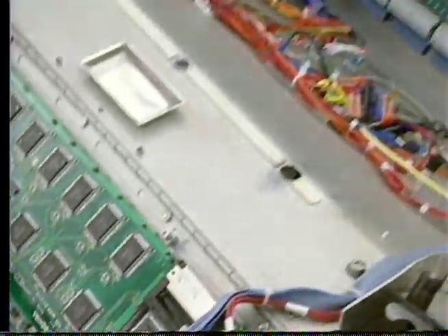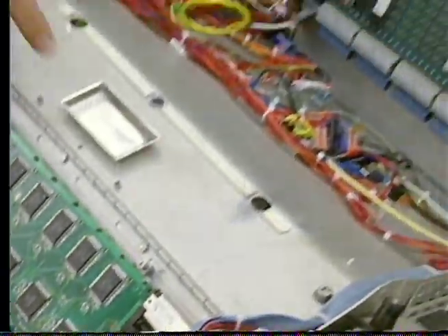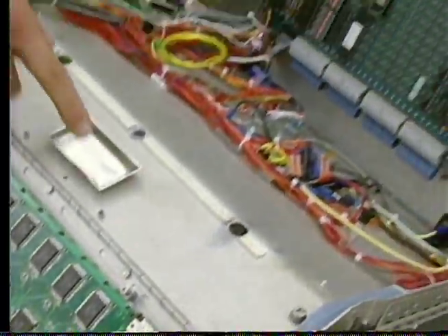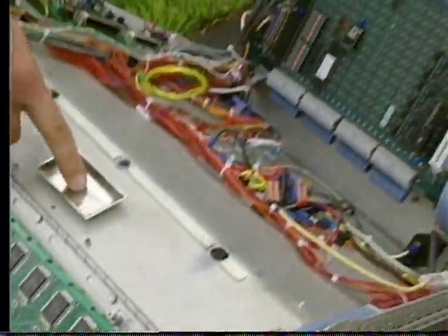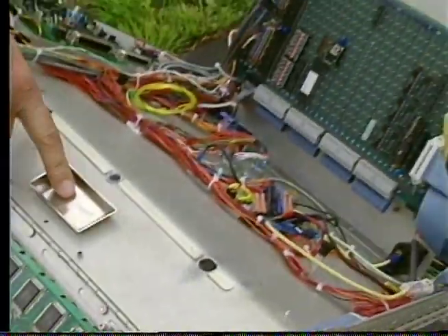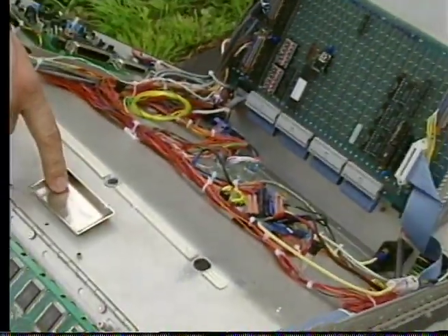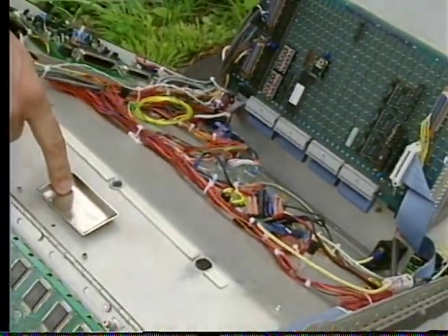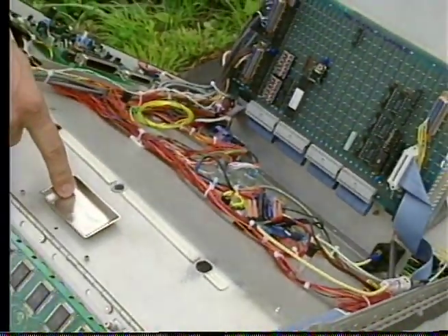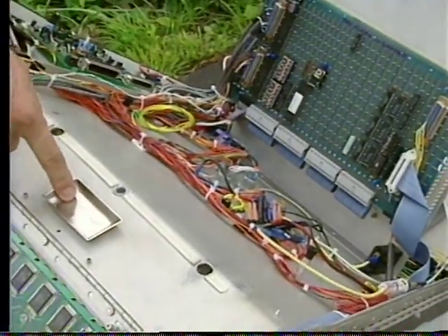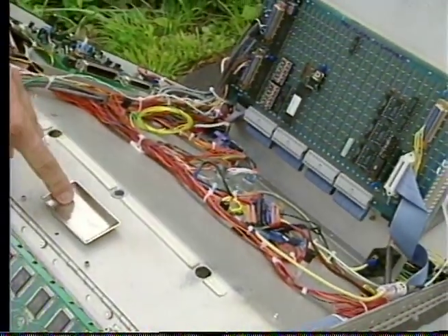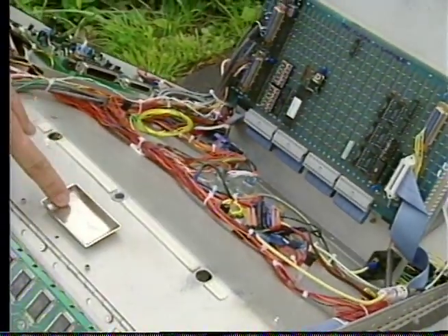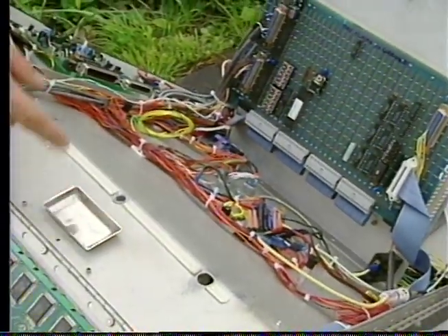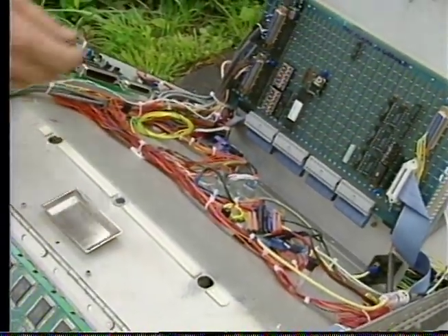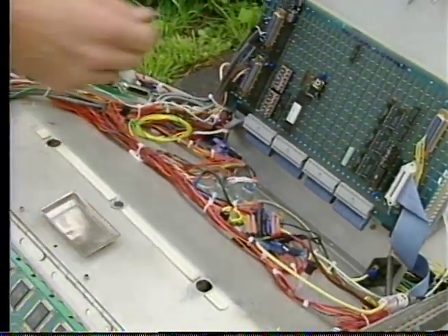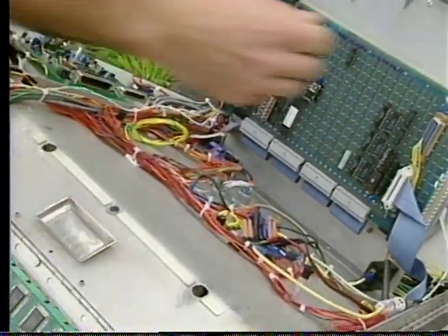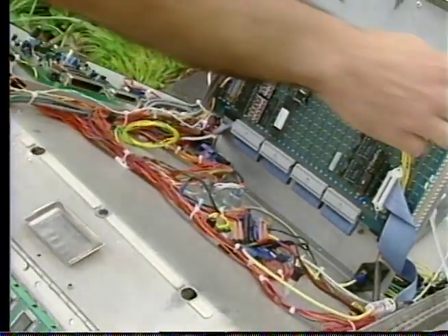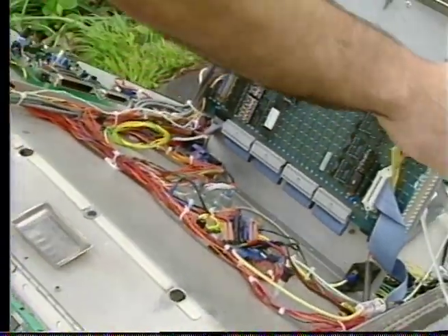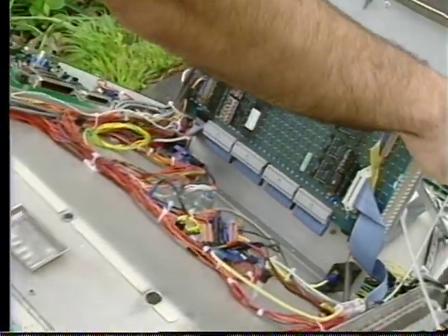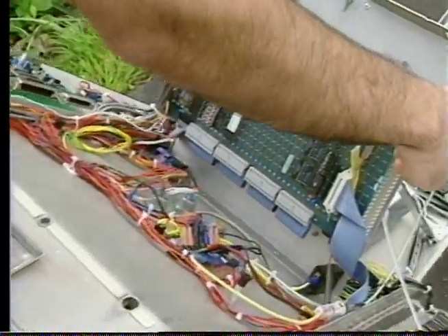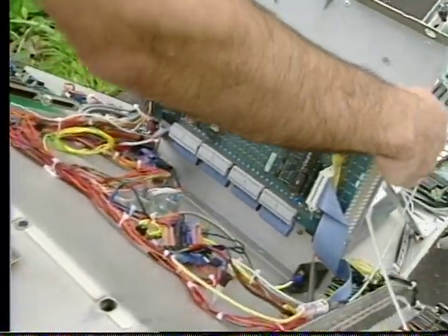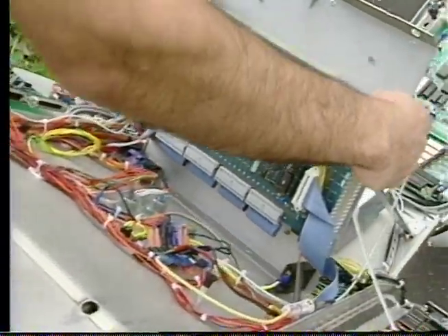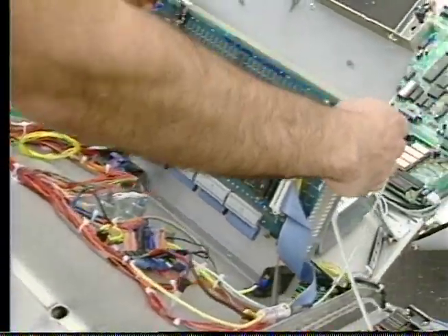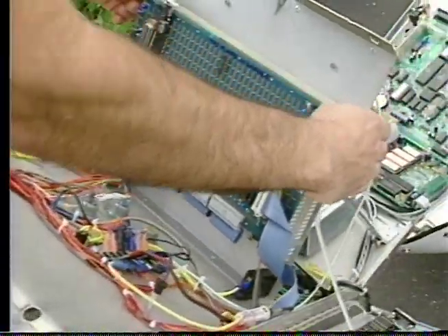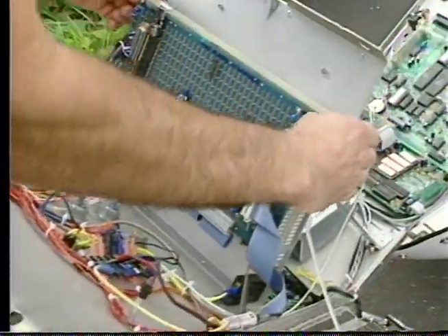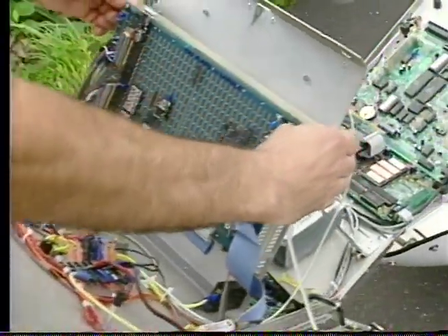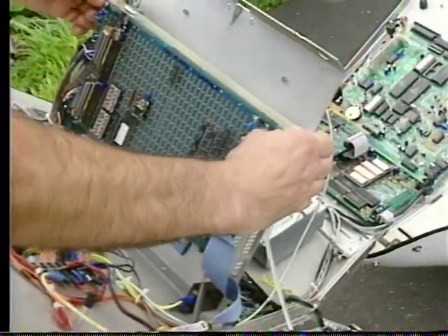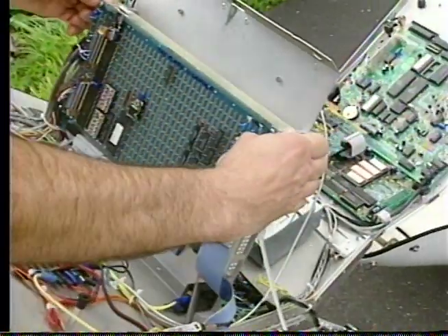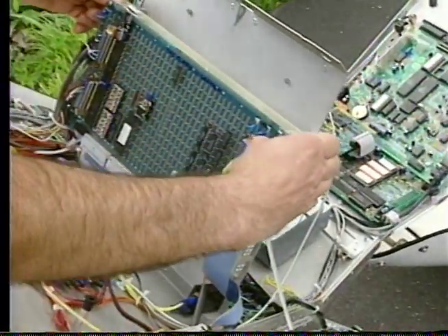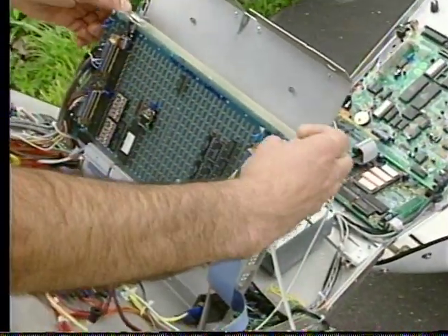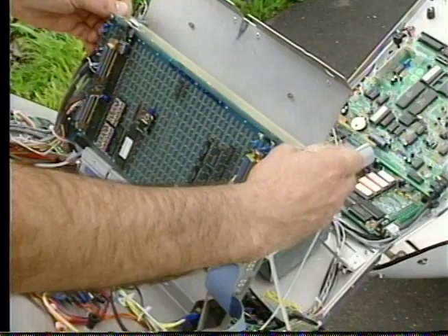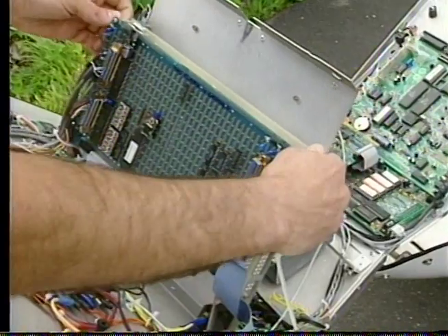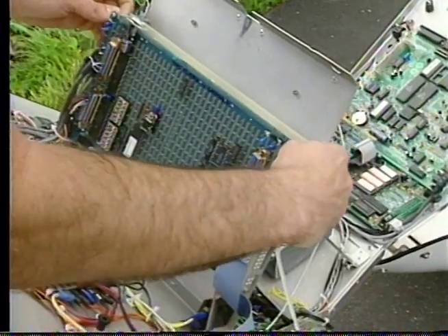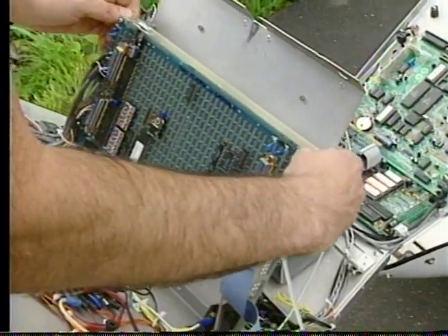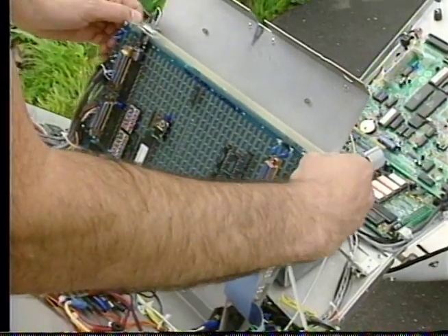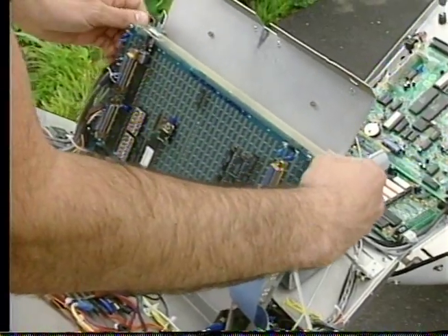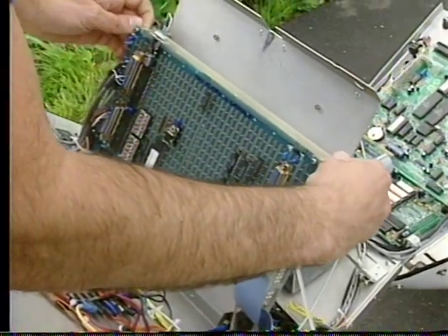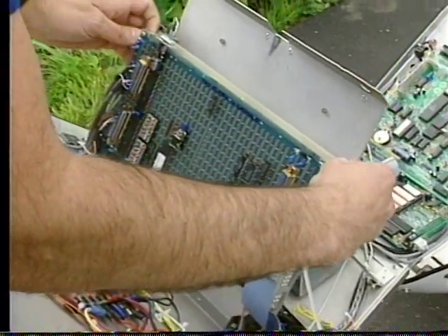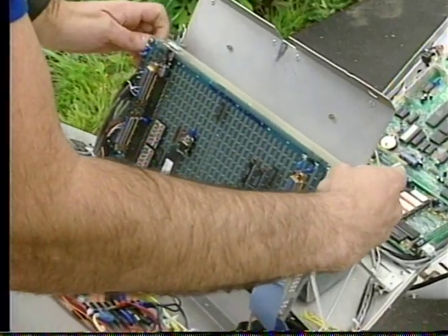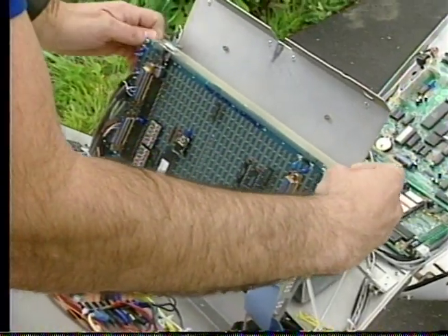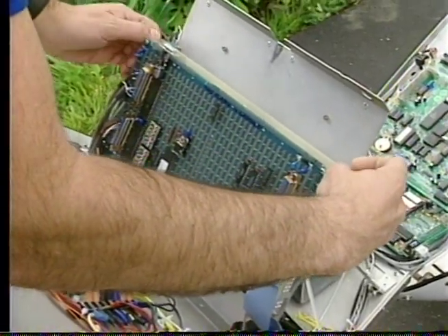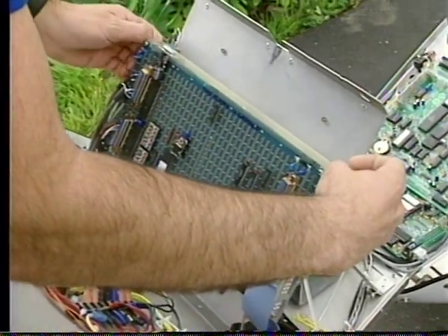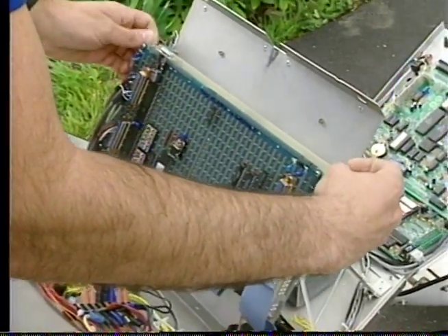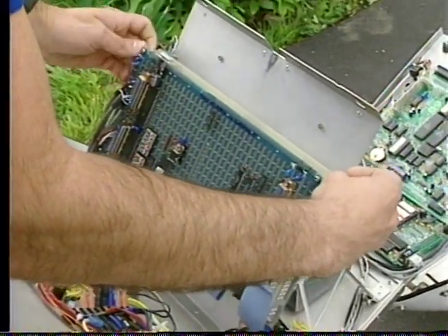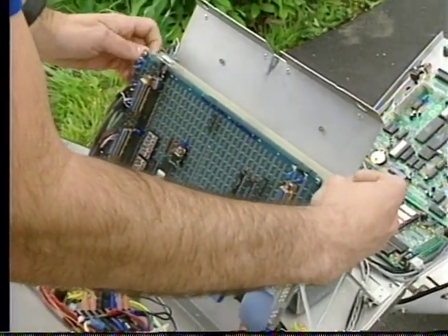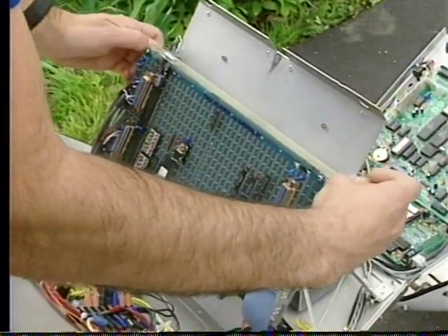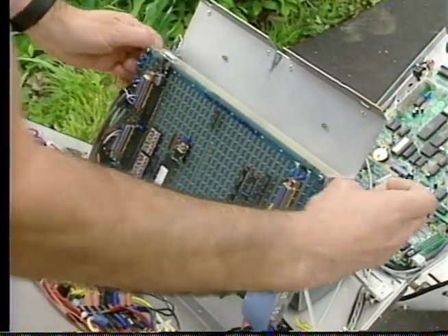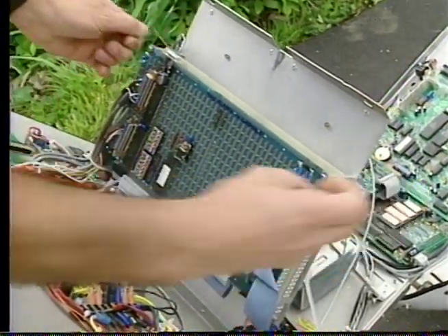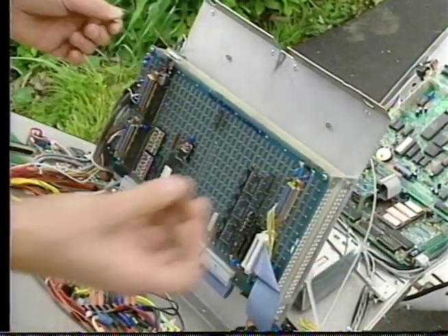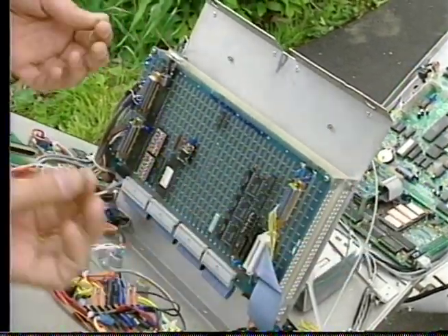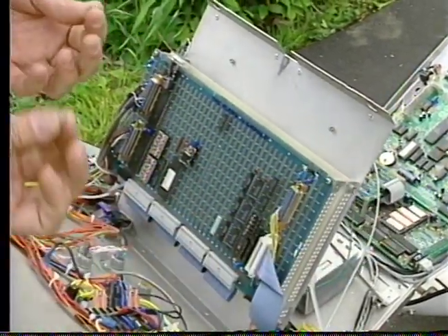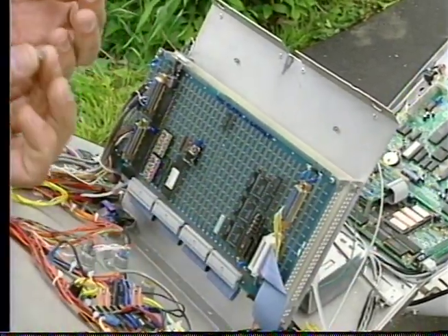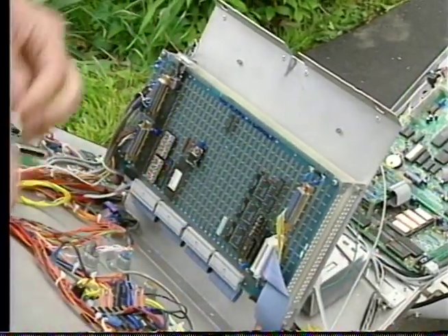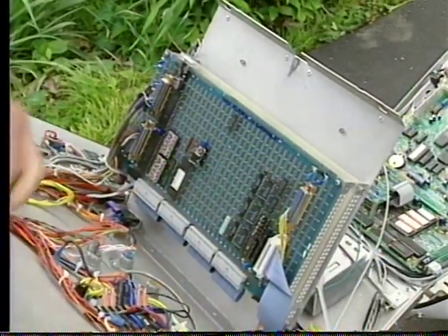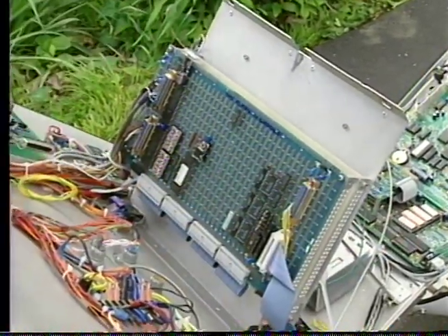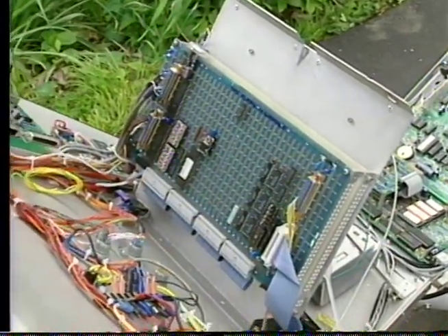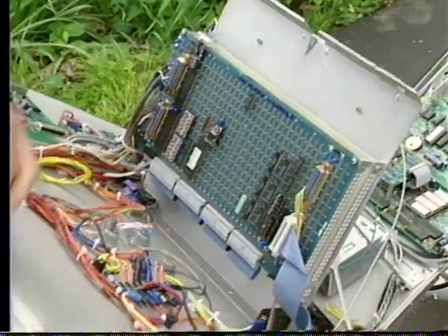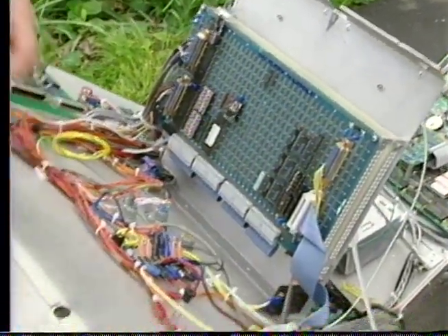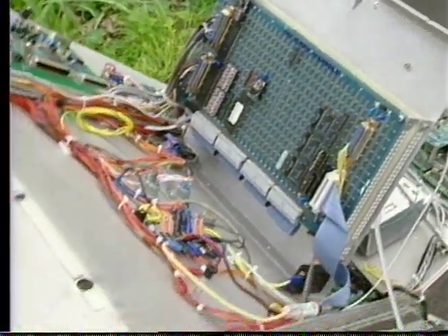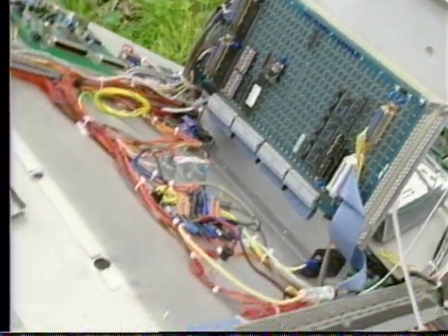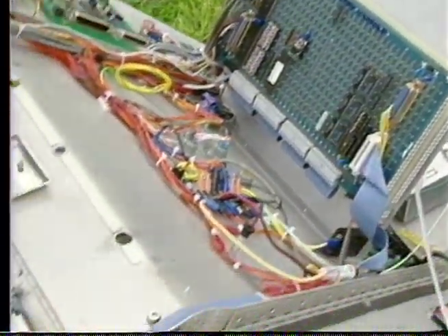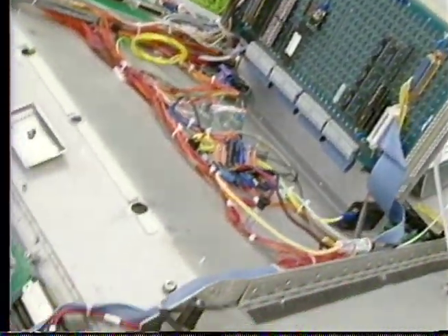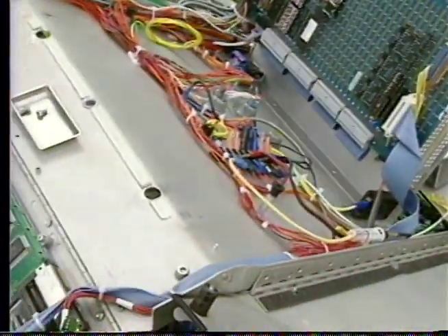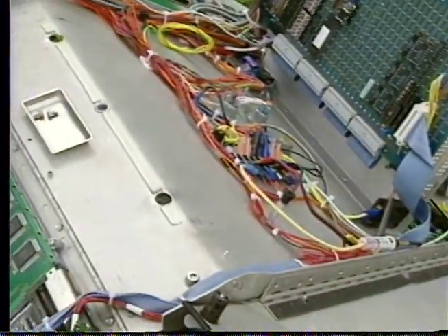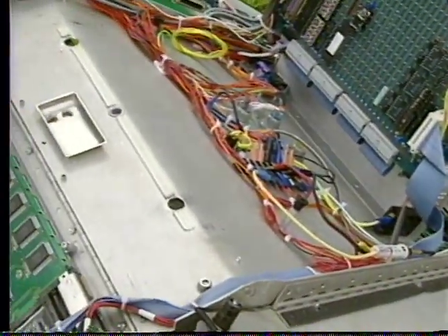This is a place to put parts — one of the handiest parts of the whole thing, actually. It keeps them from wandering off.